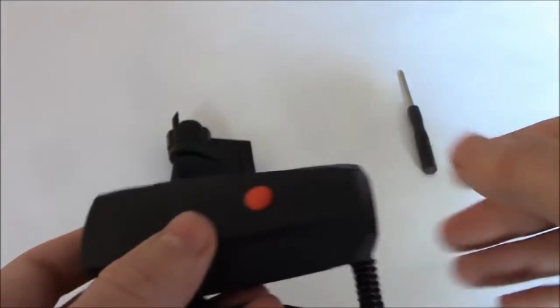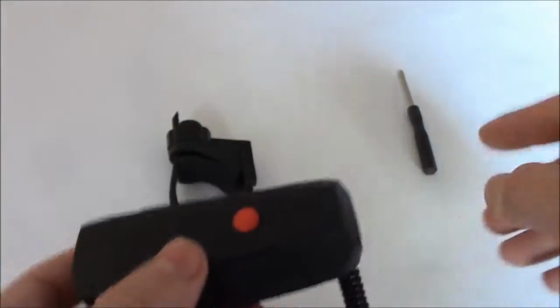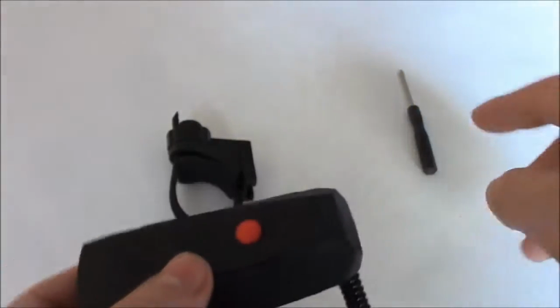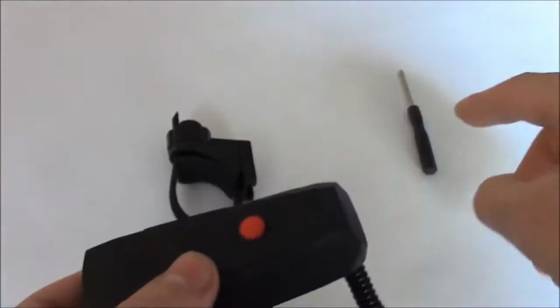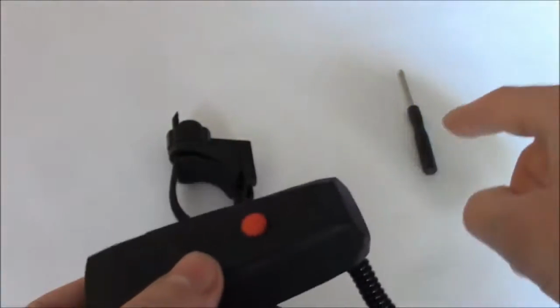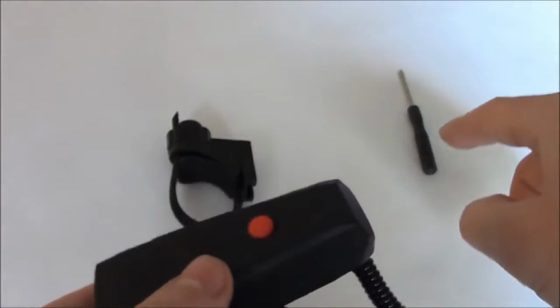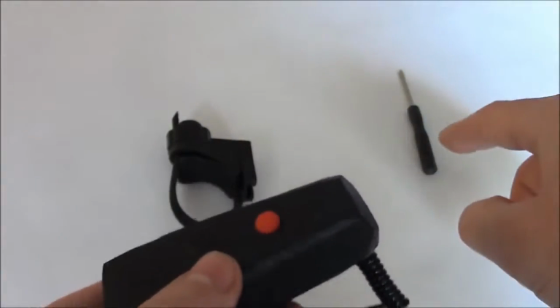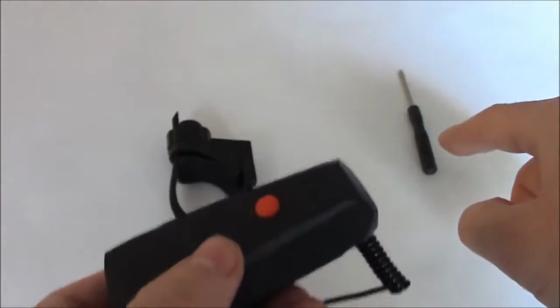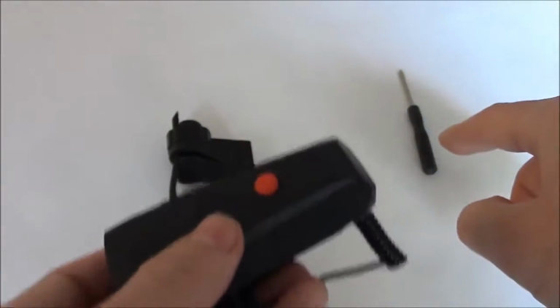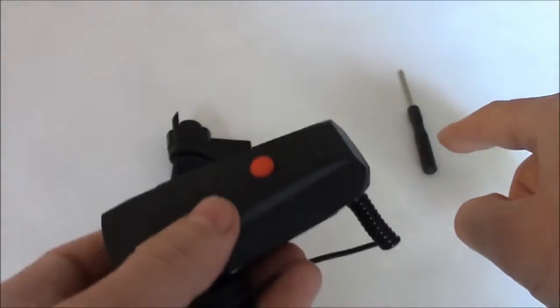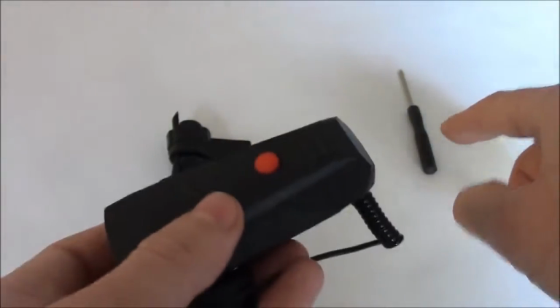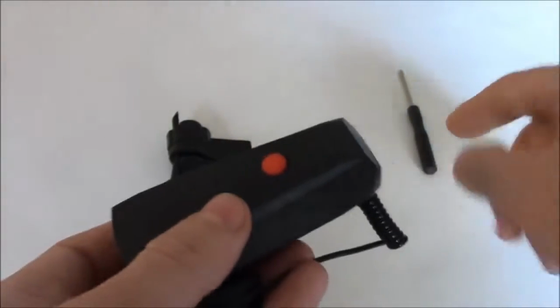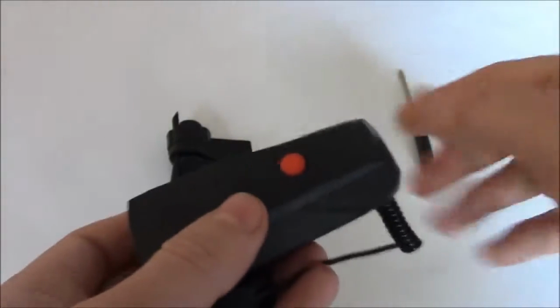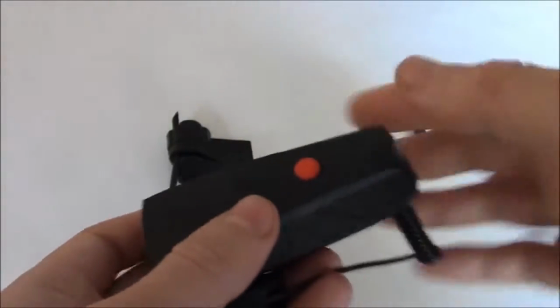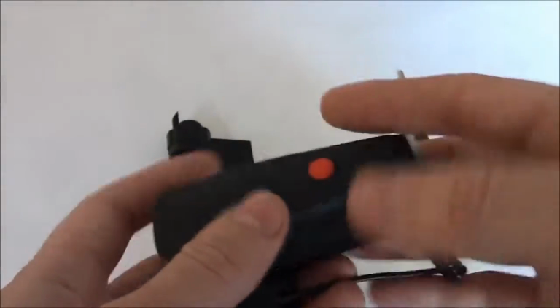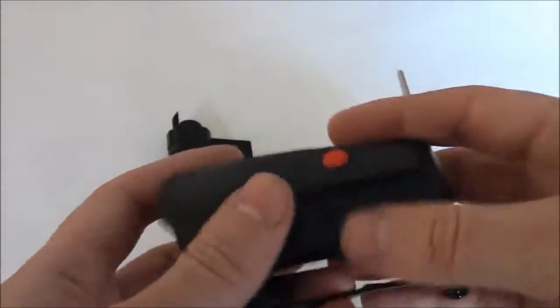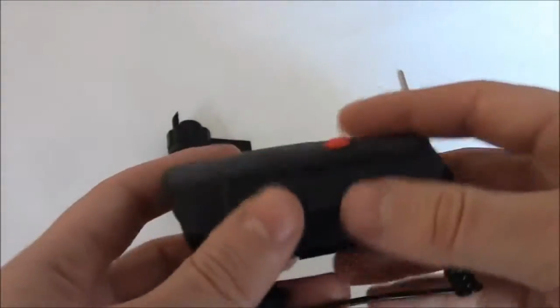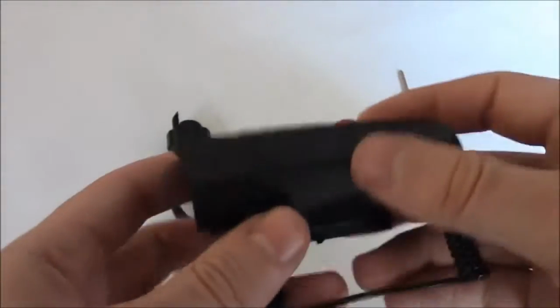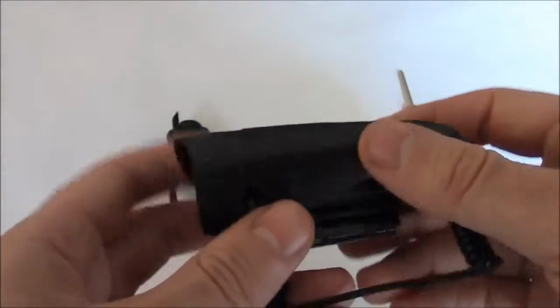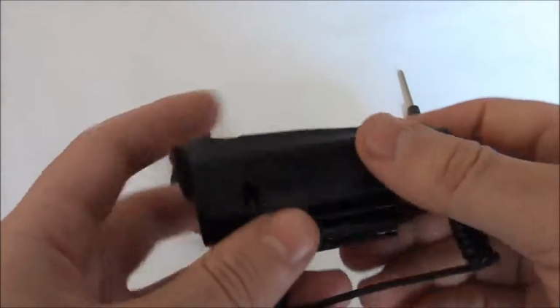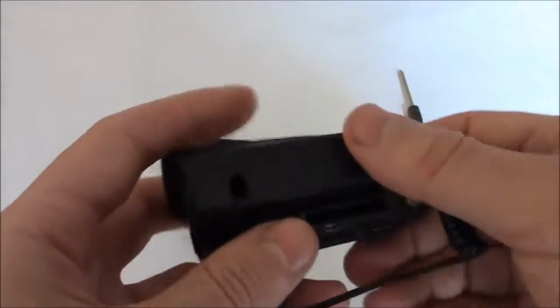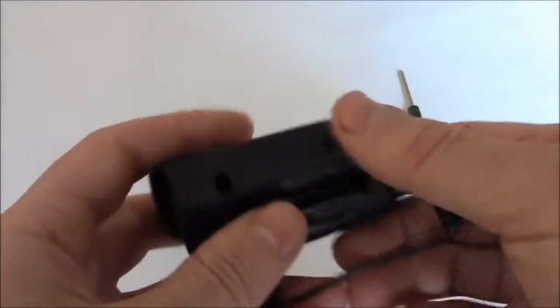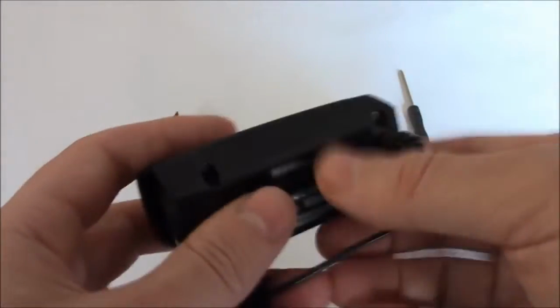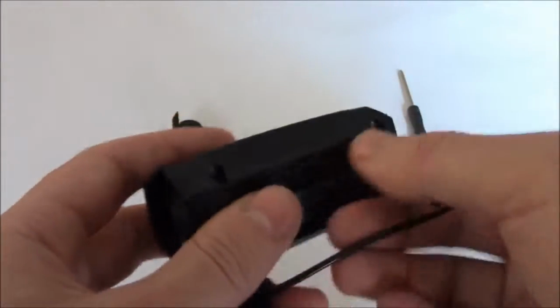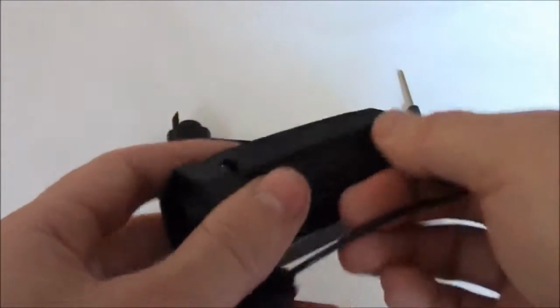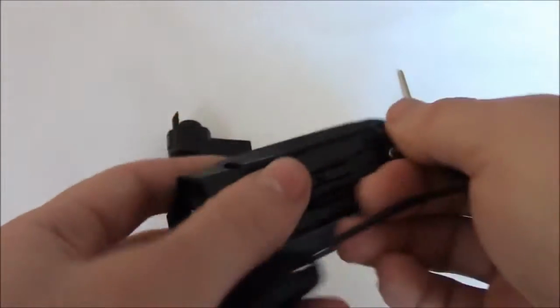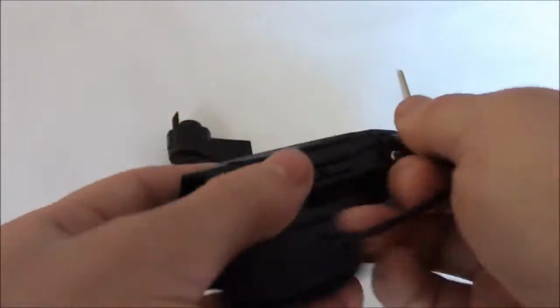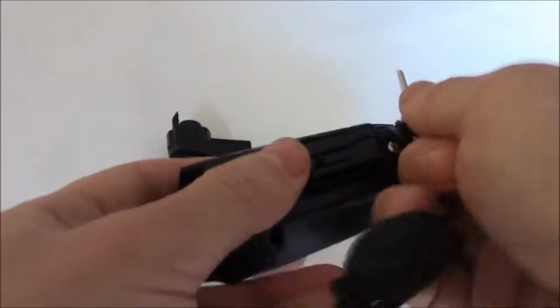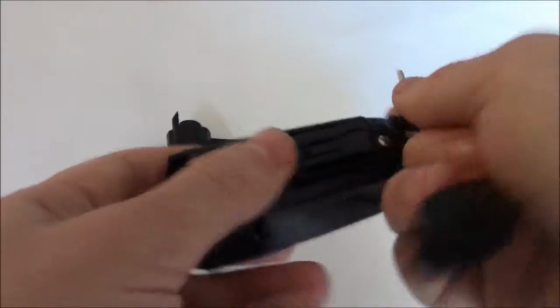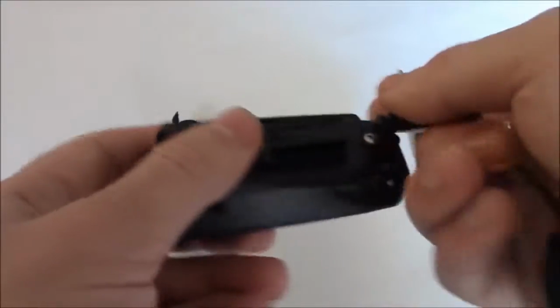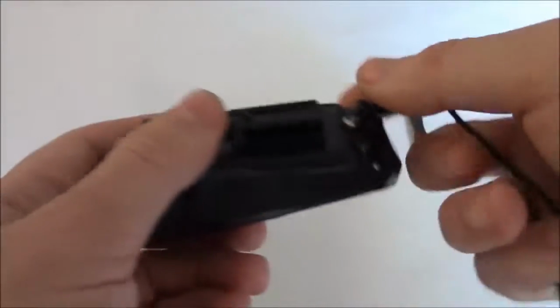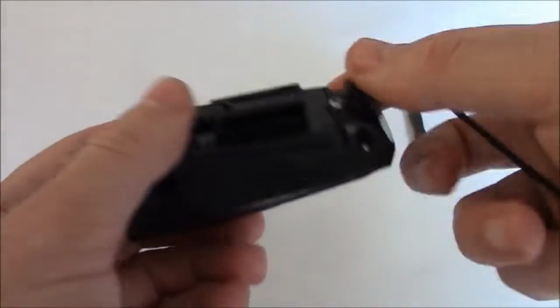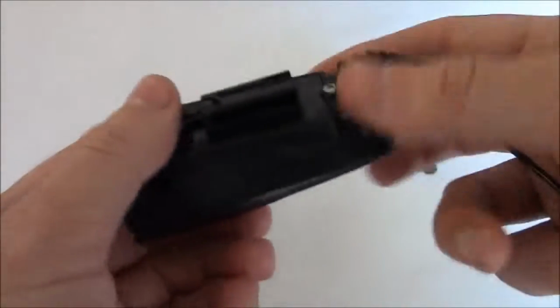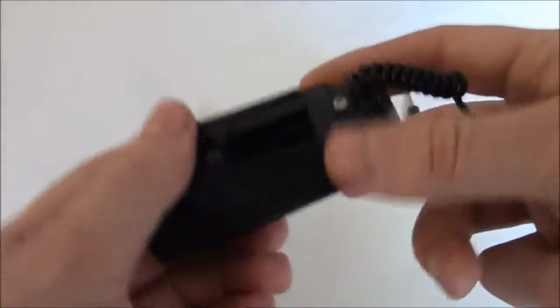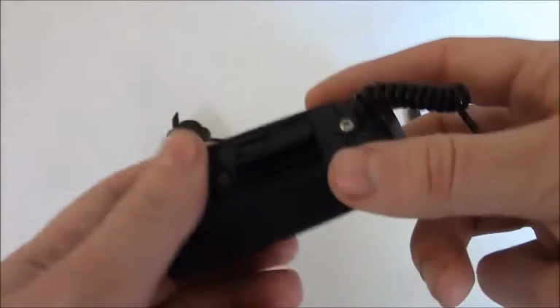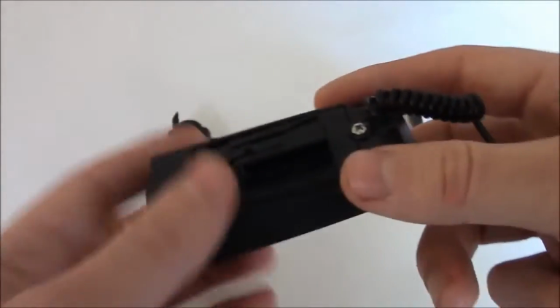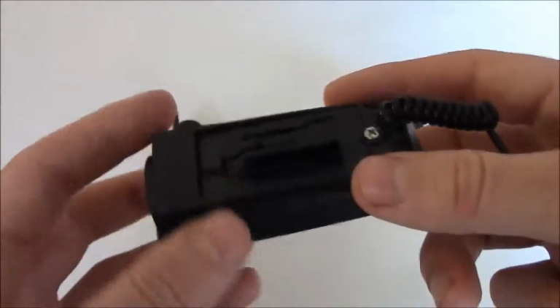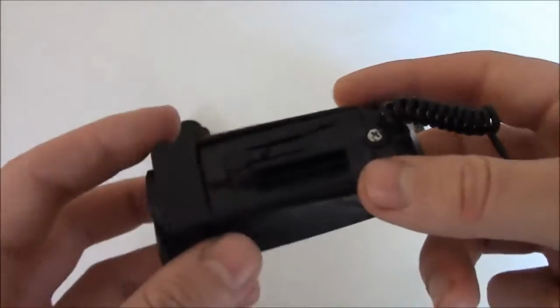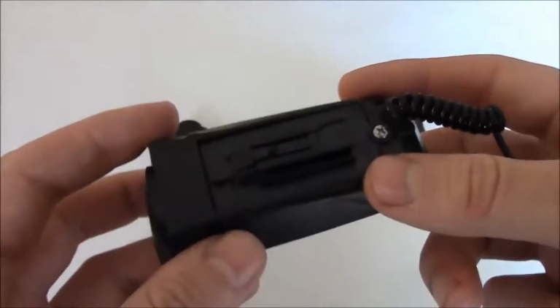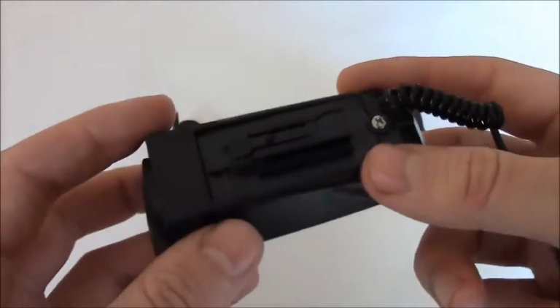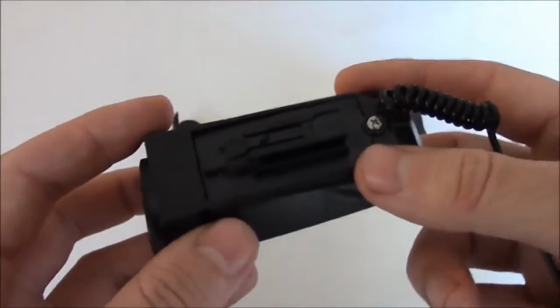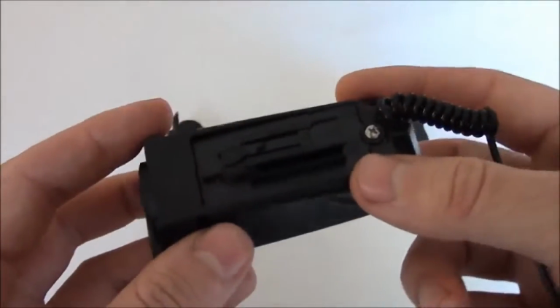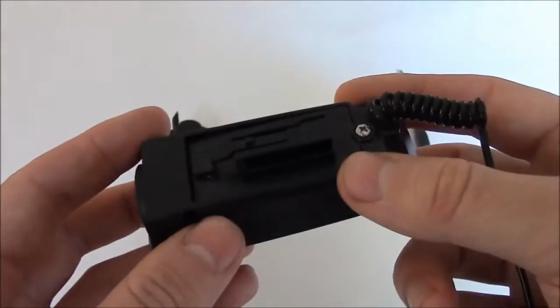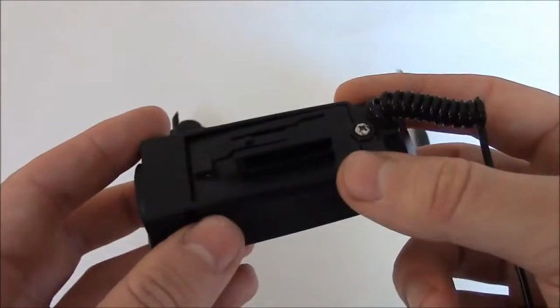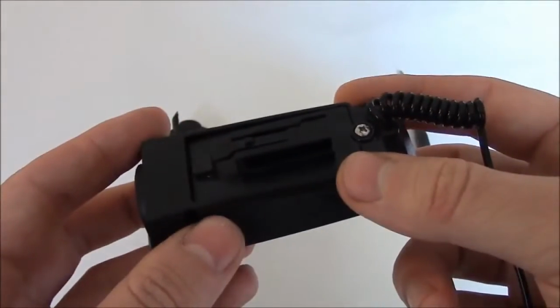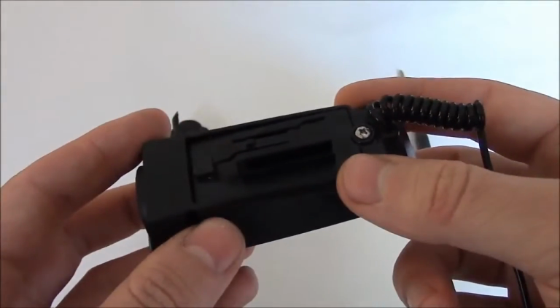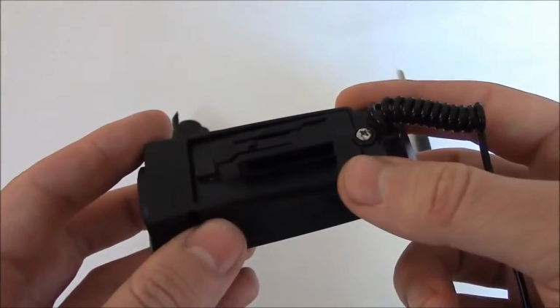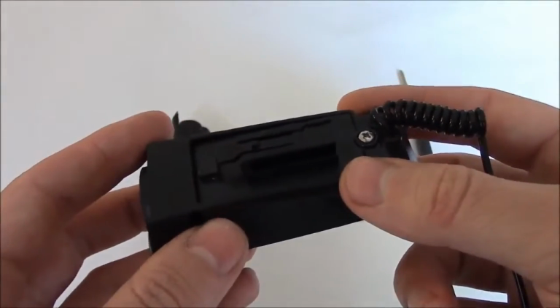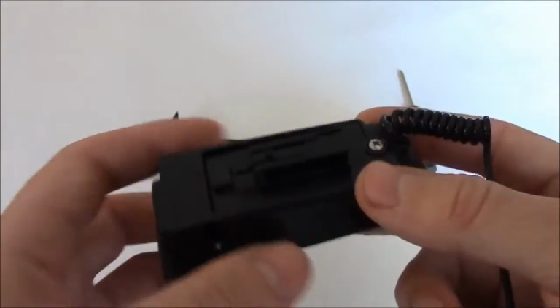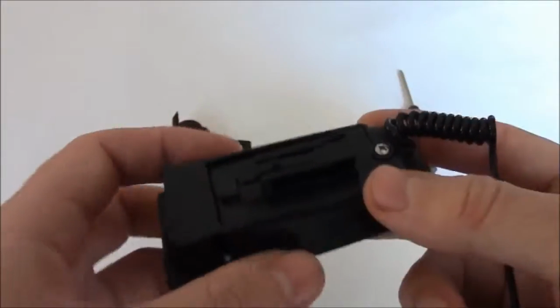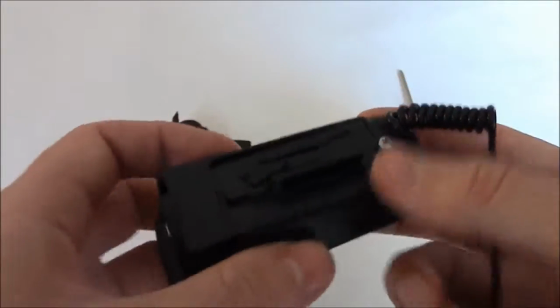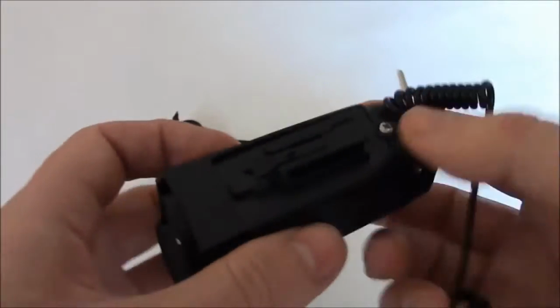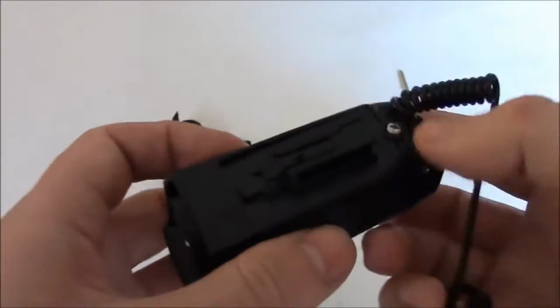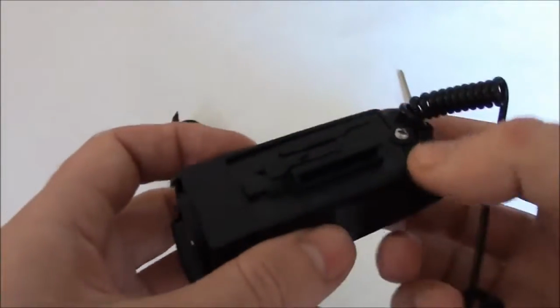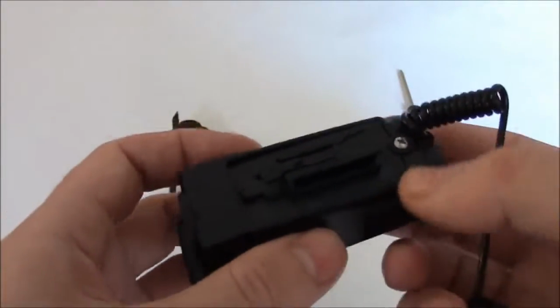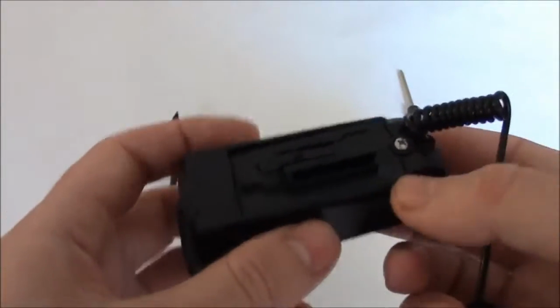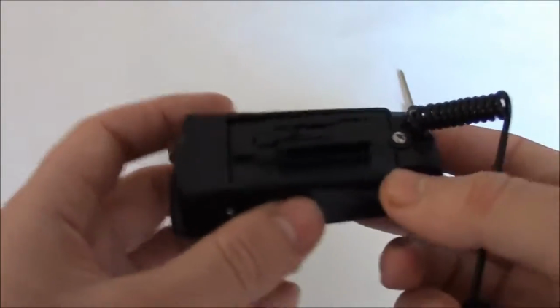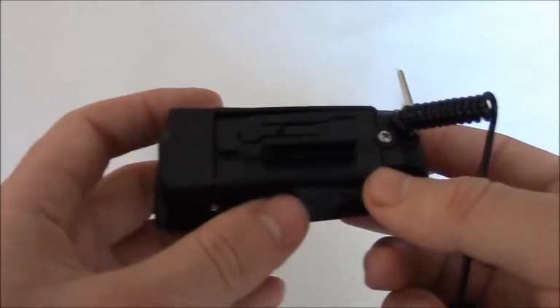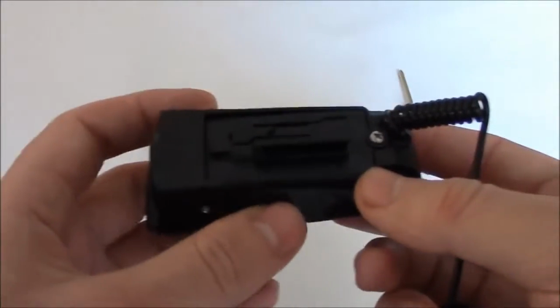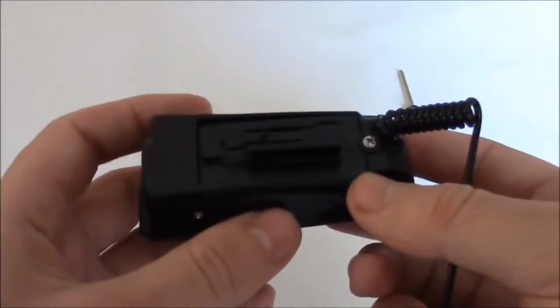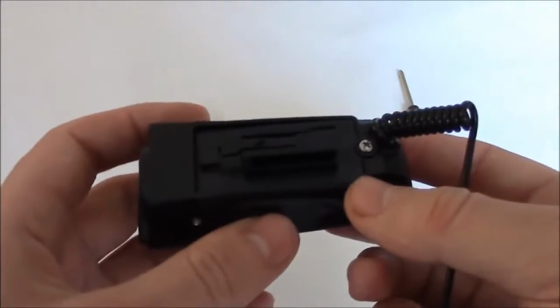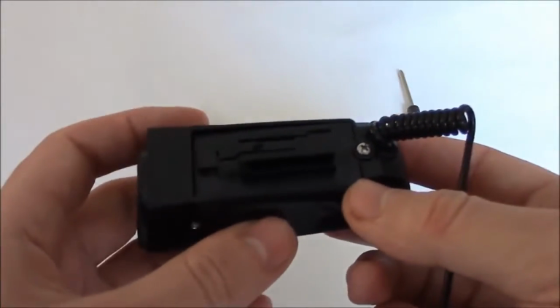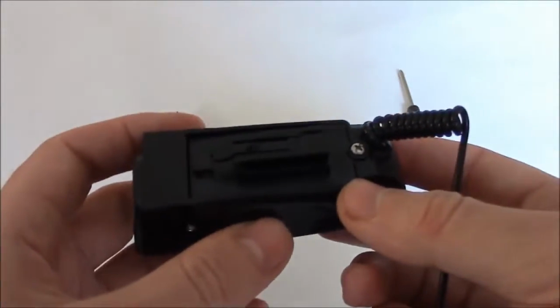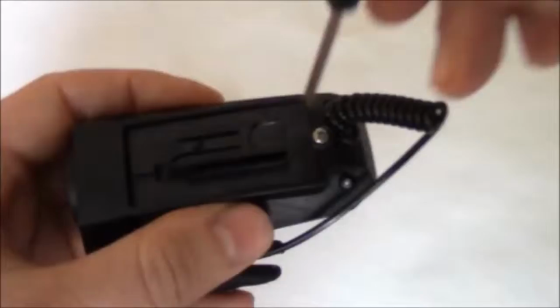It also comes with a screwdriver, and that is to install batteries. I'm going to install the batteries now.